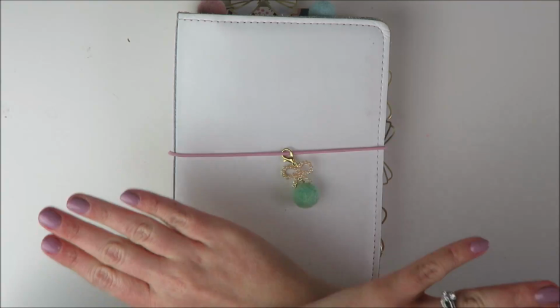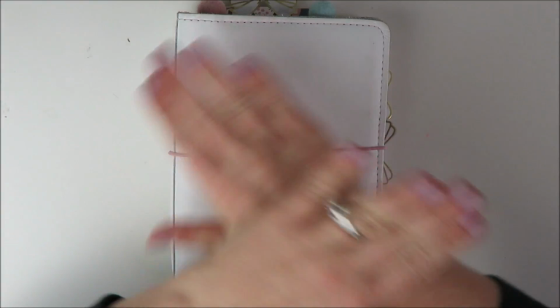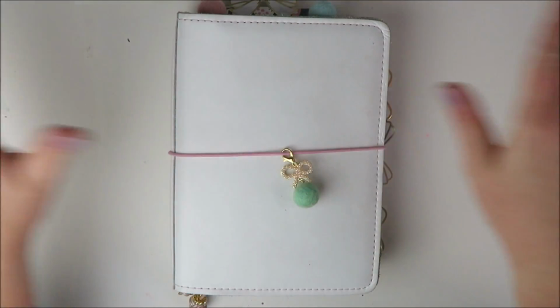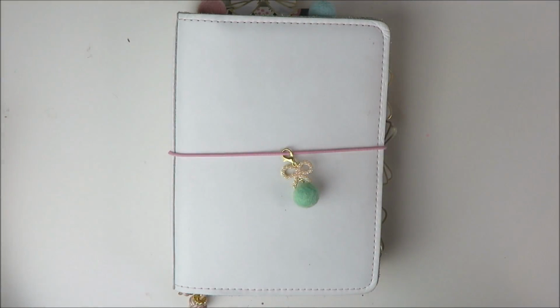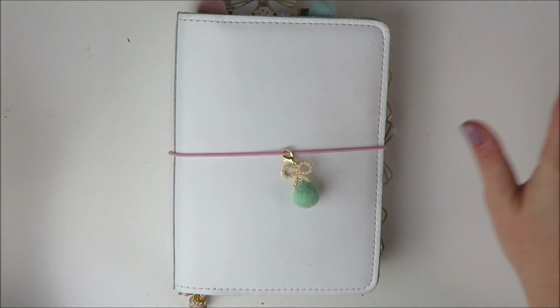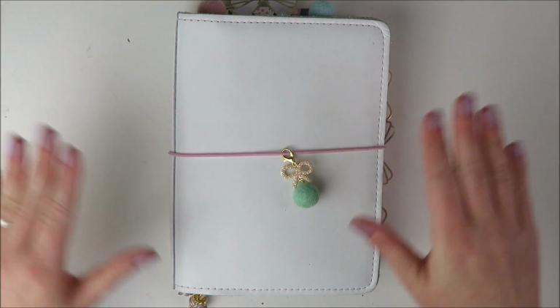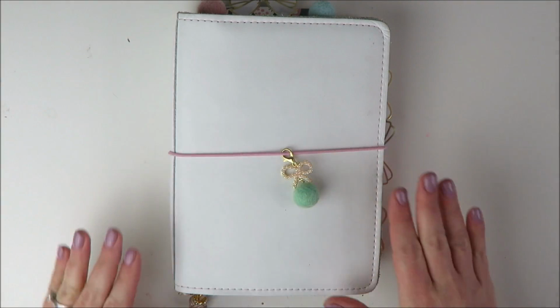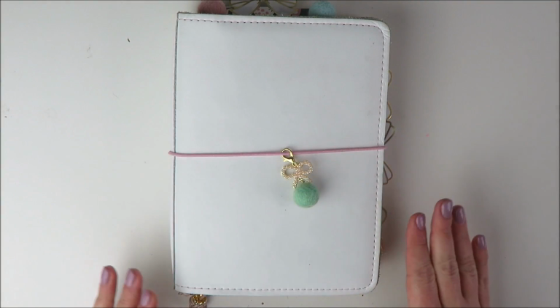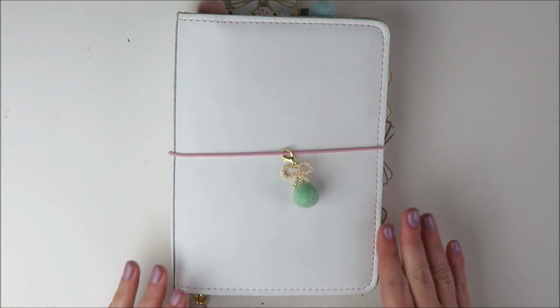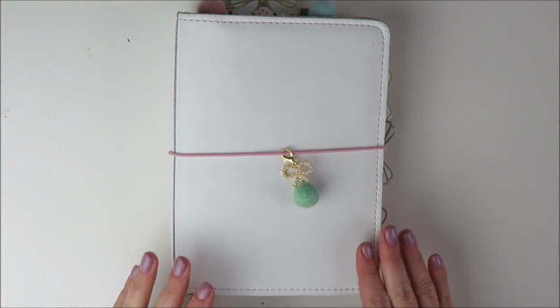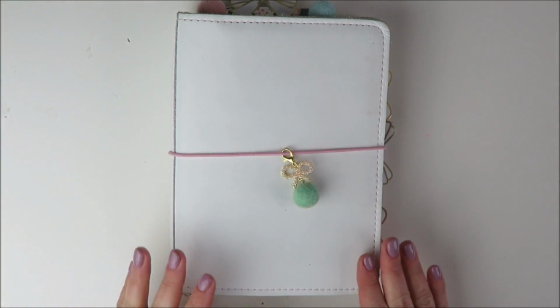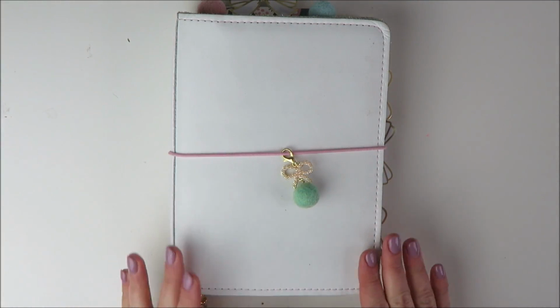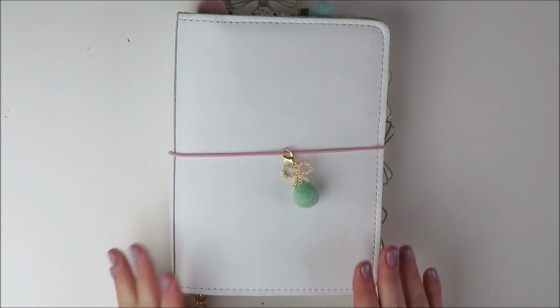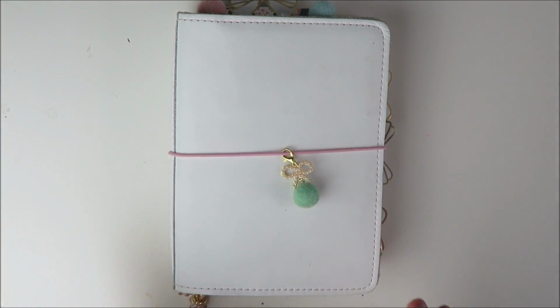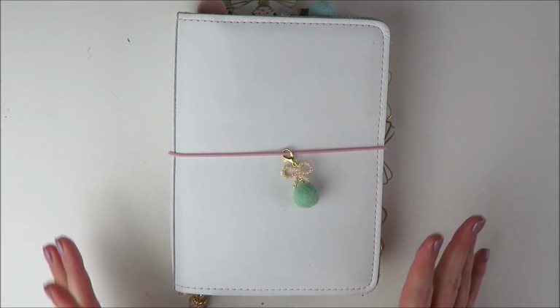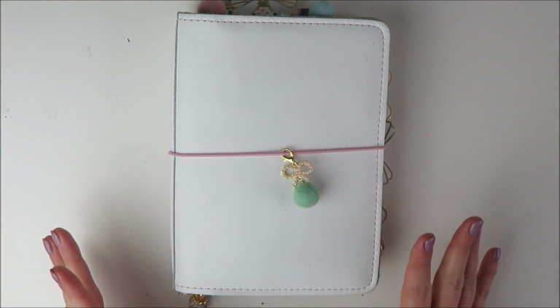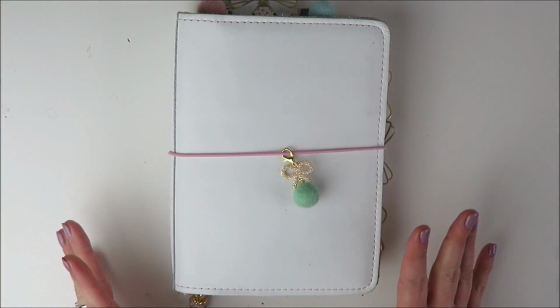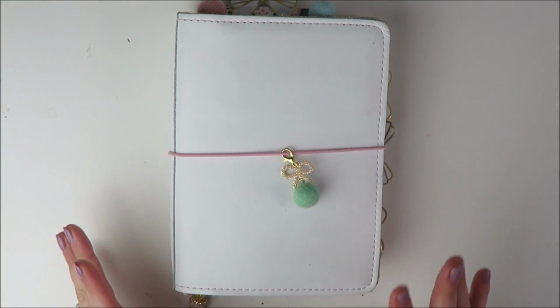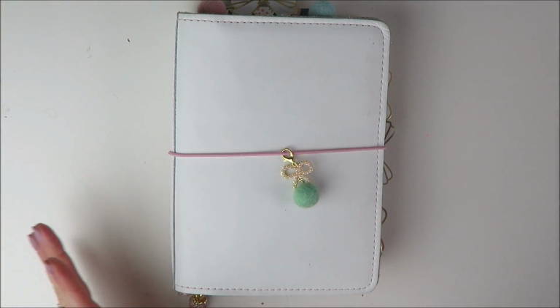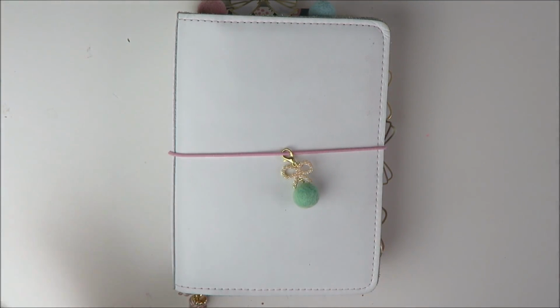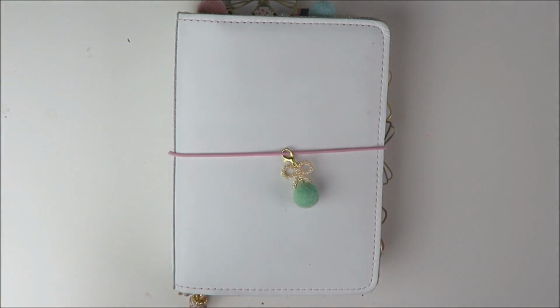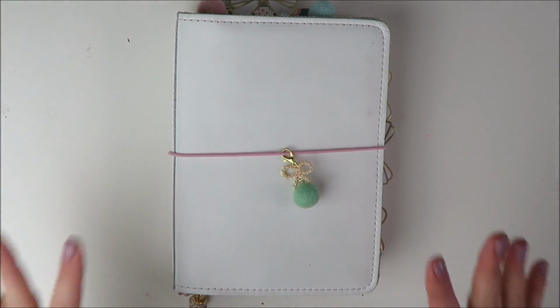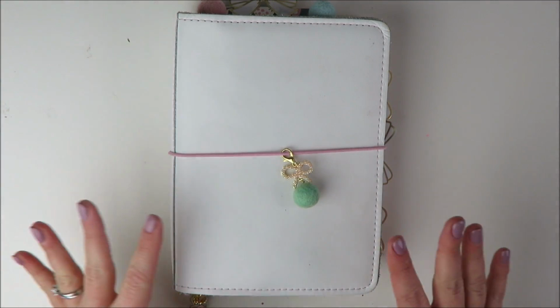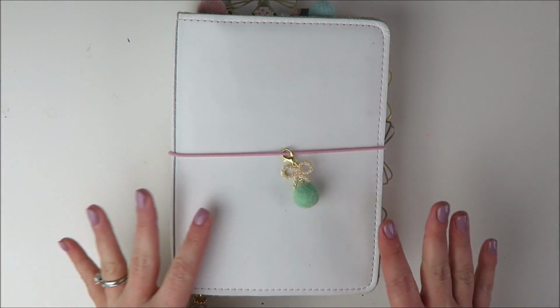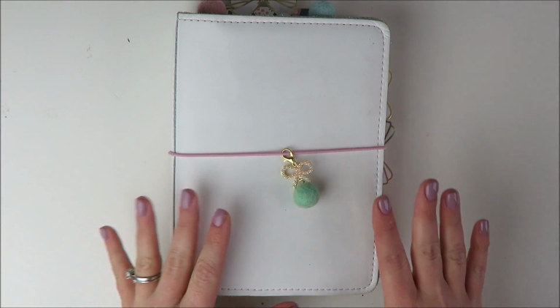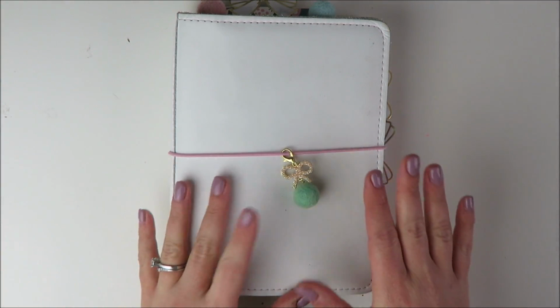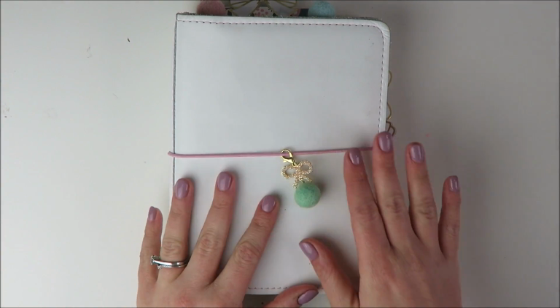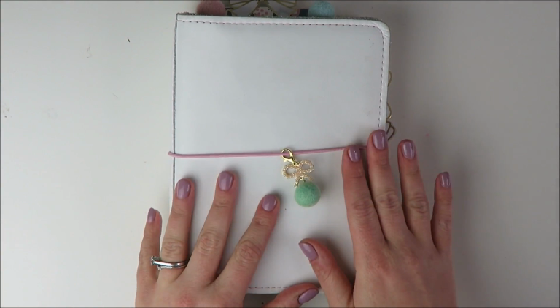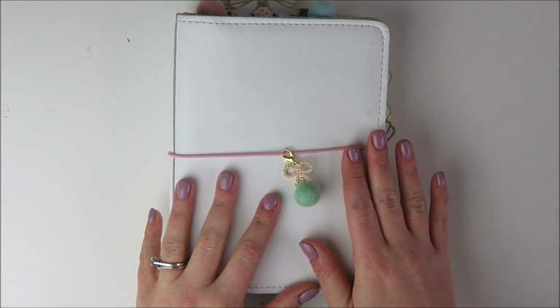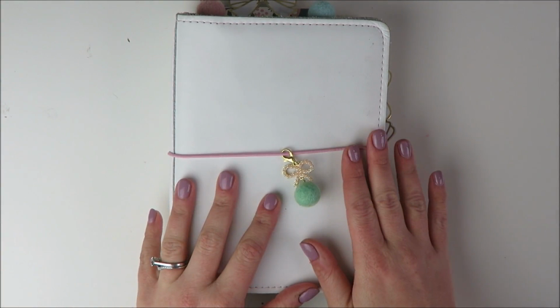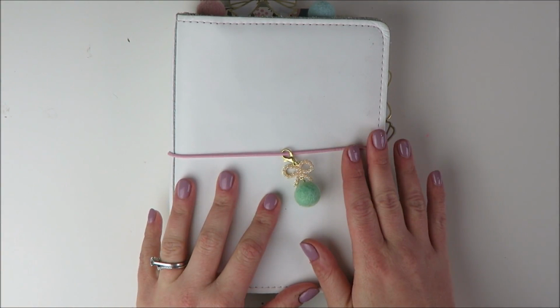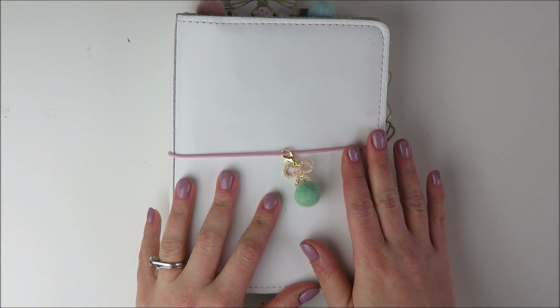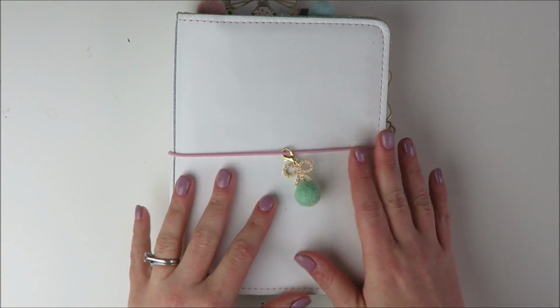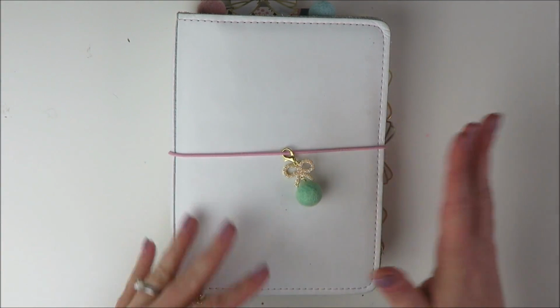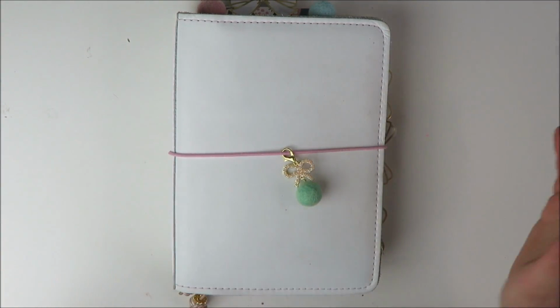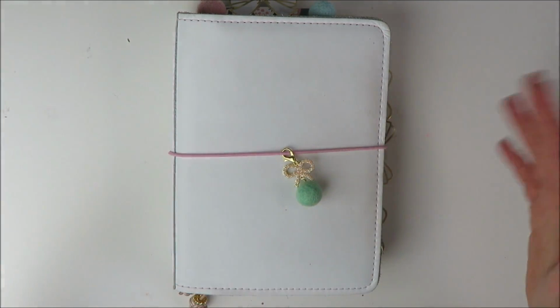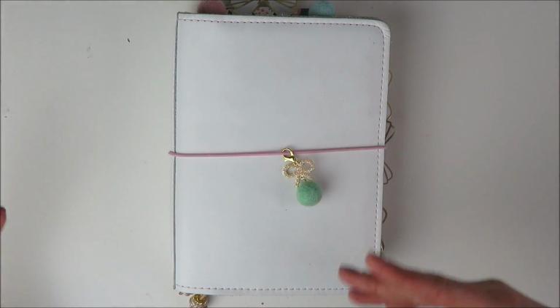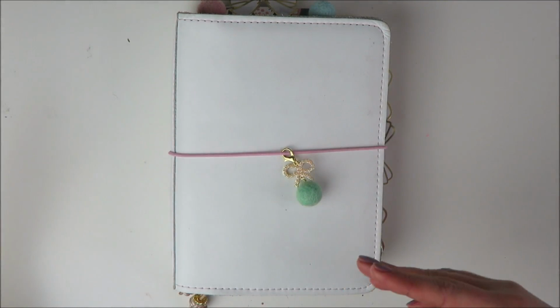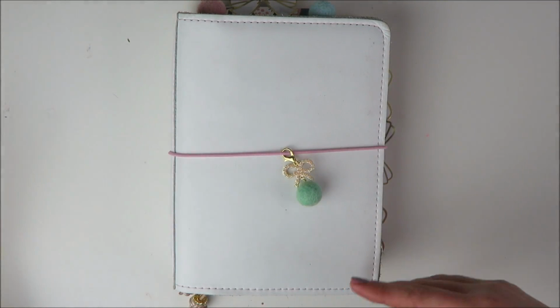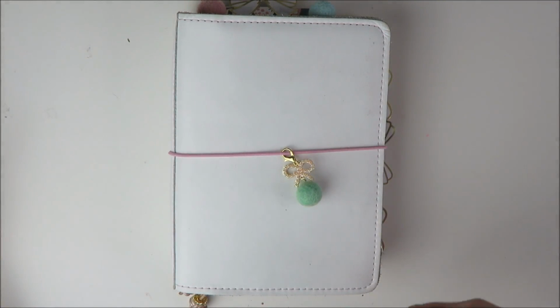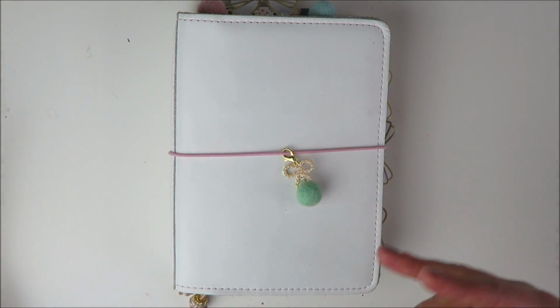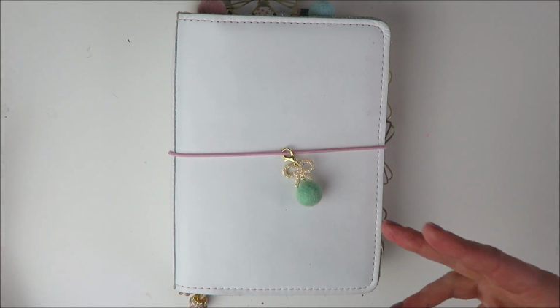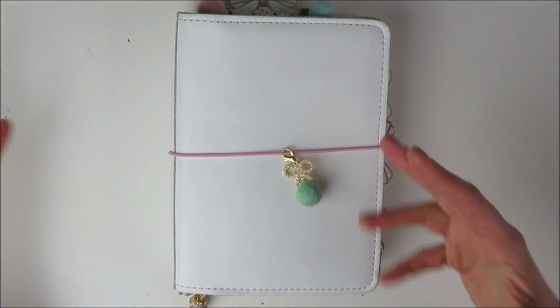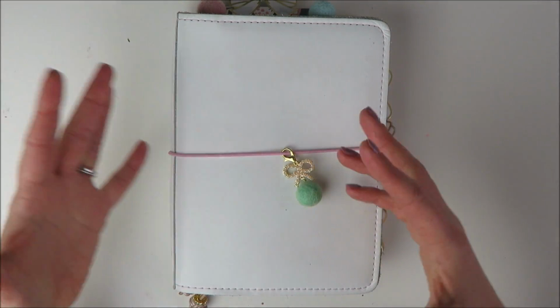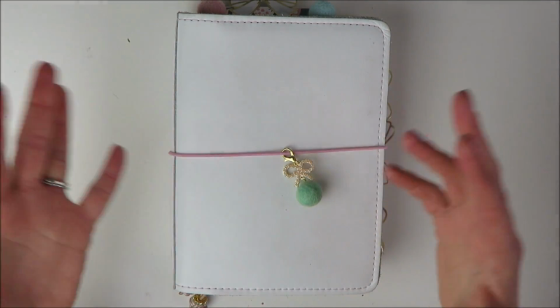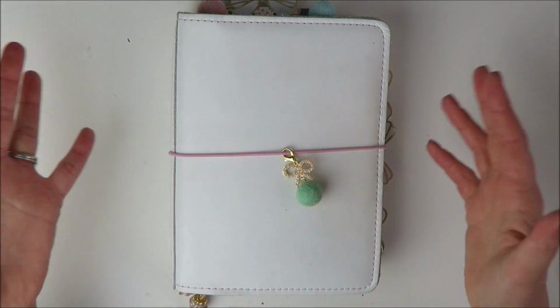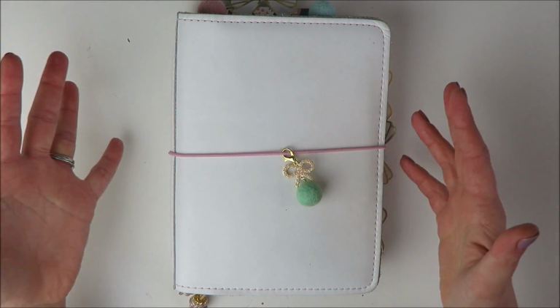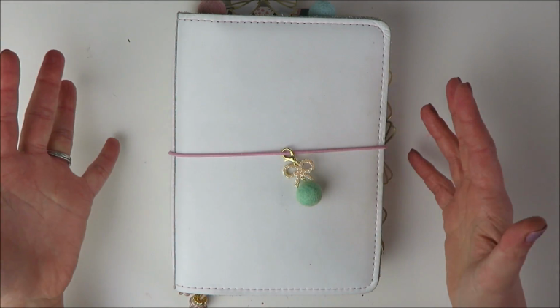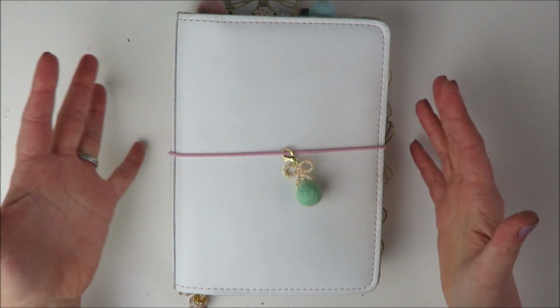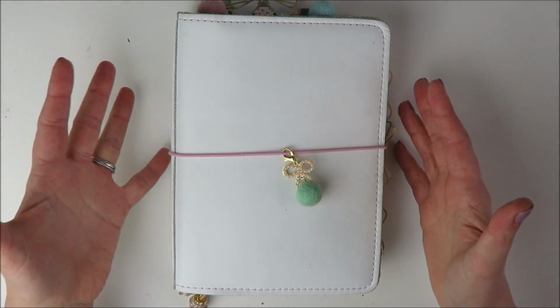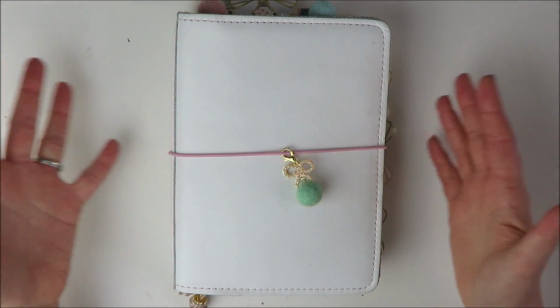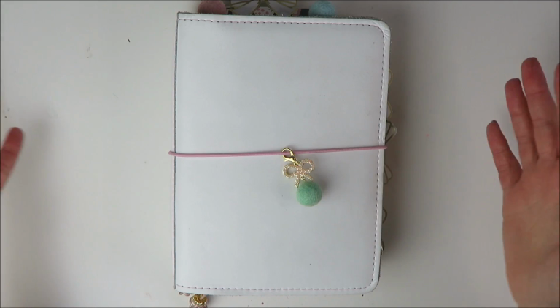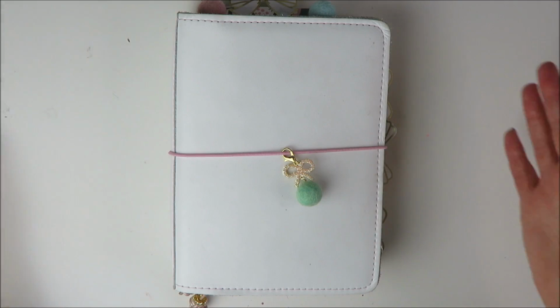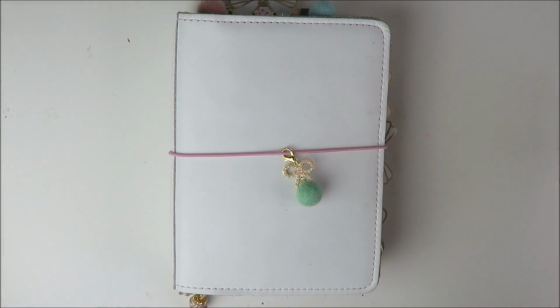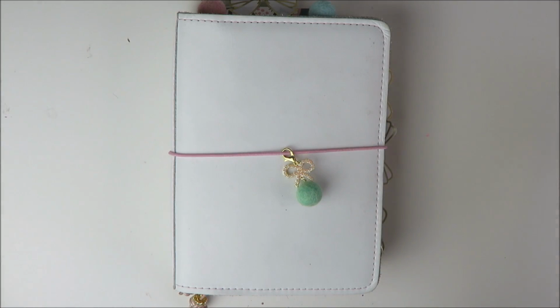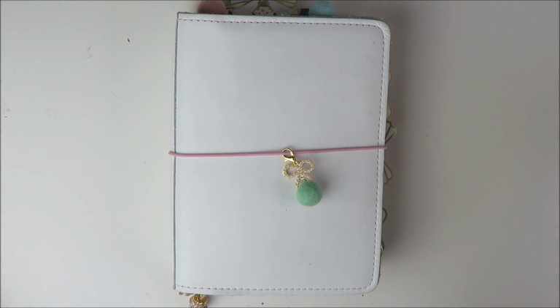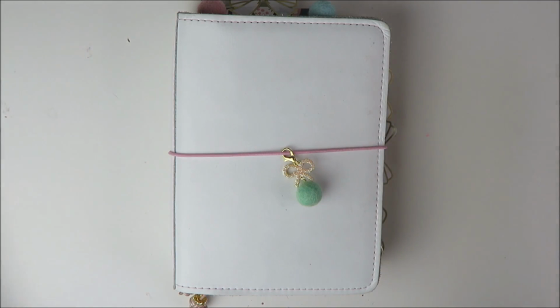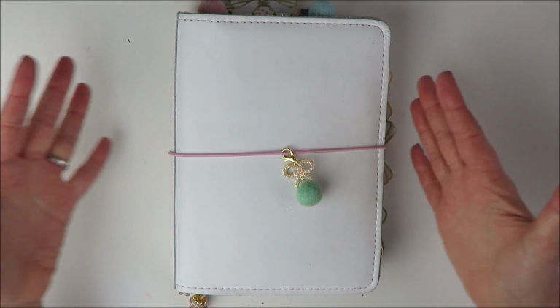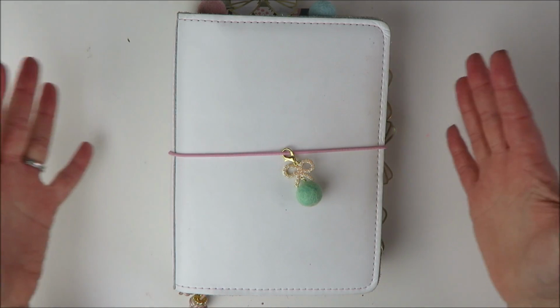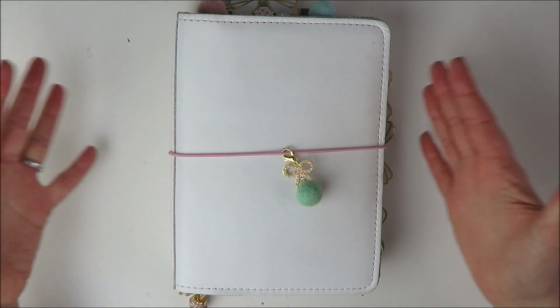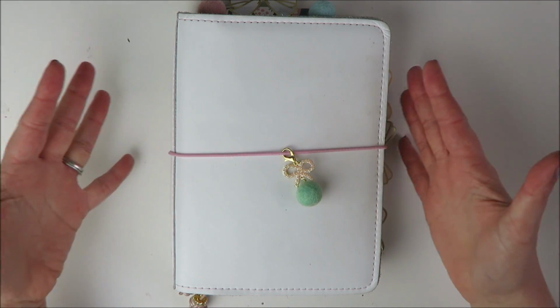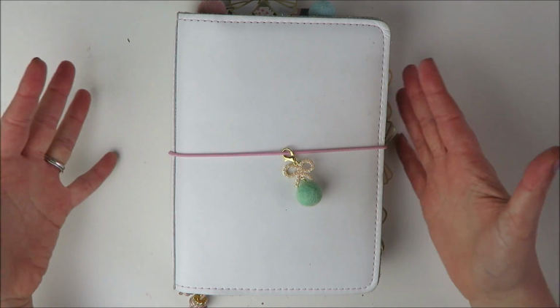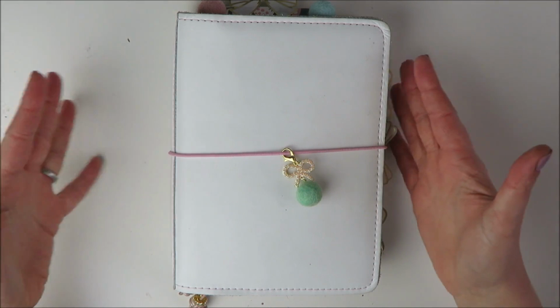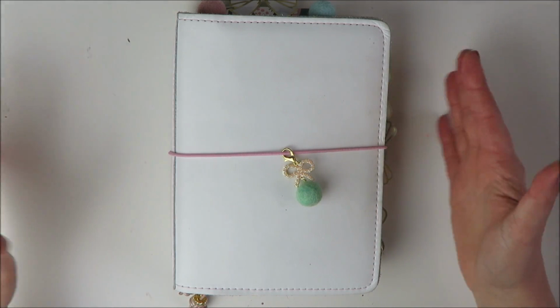Hey guys, welcome back to my channel. It's Holly. Today I am going to be sharing a flip through of my Christmas setup in my traveler's notebook.